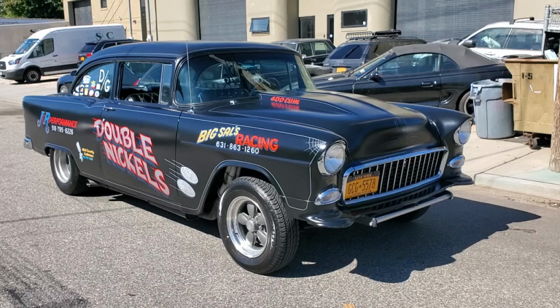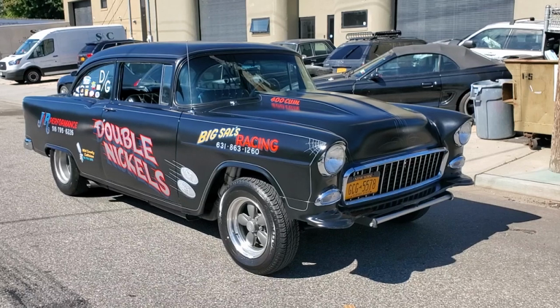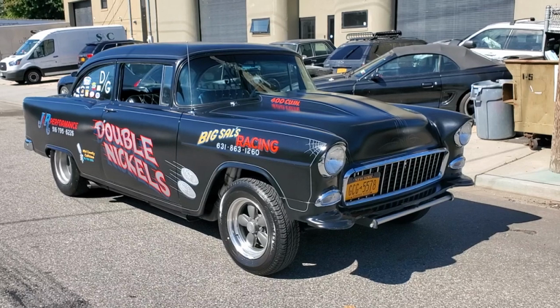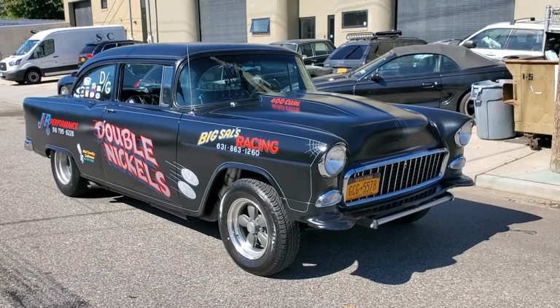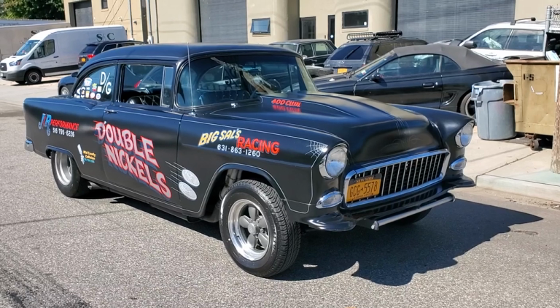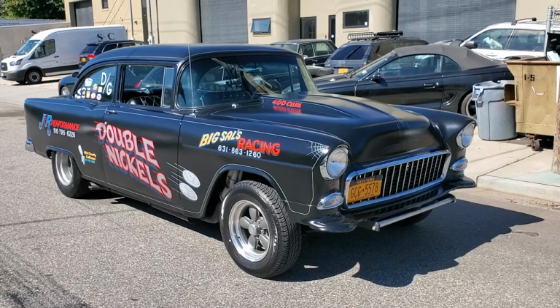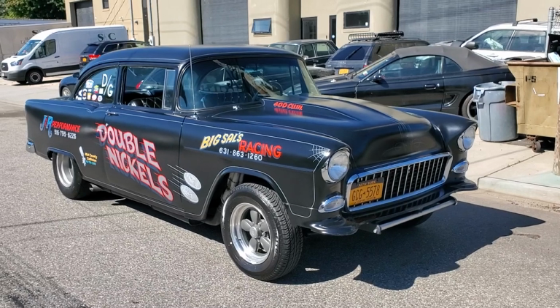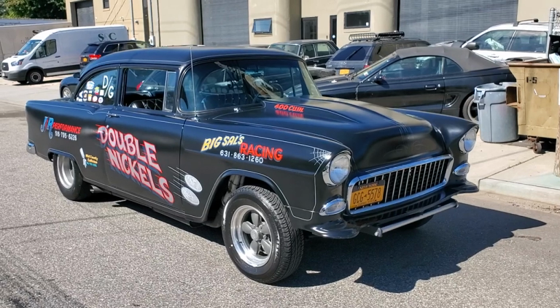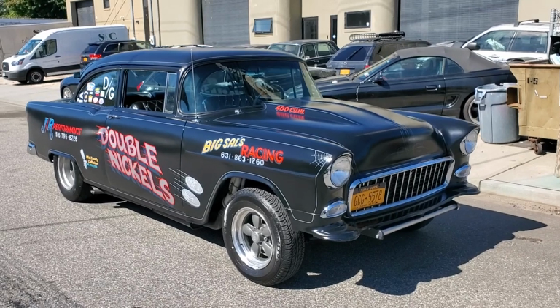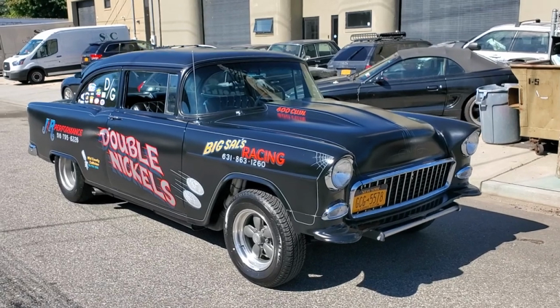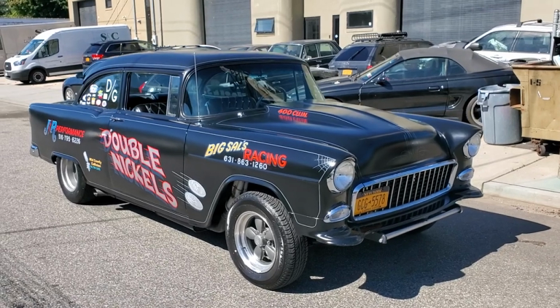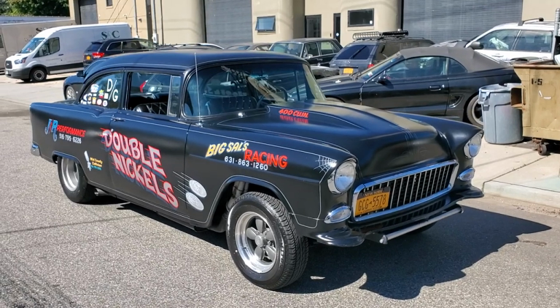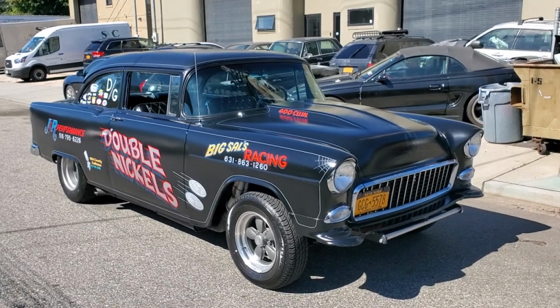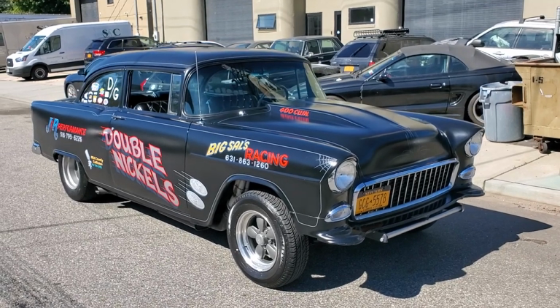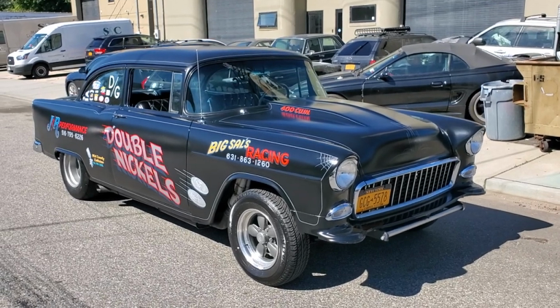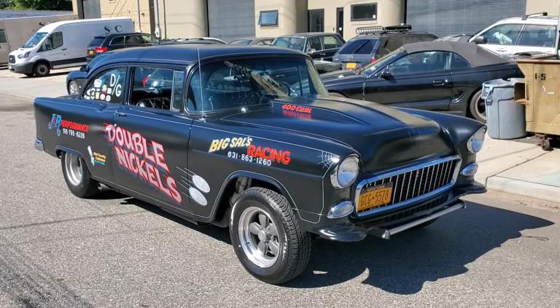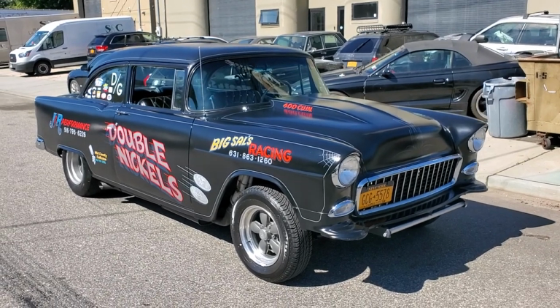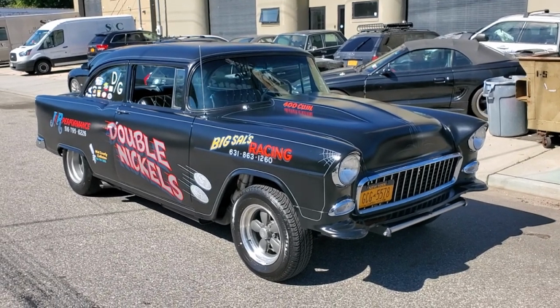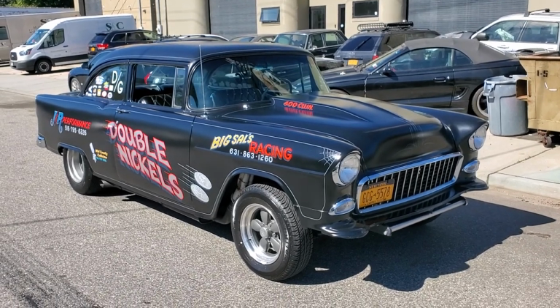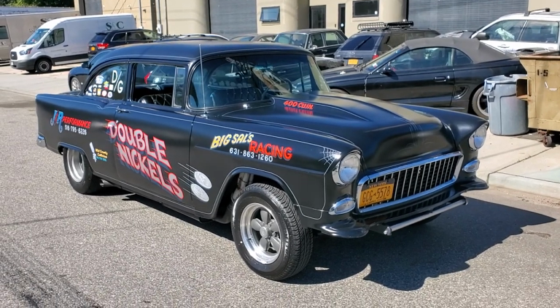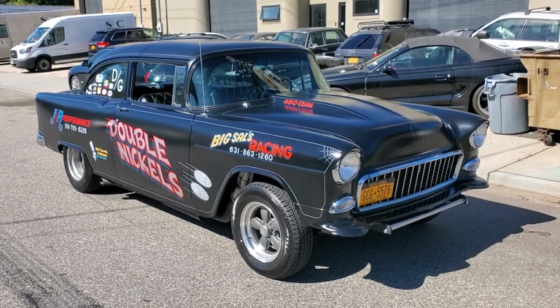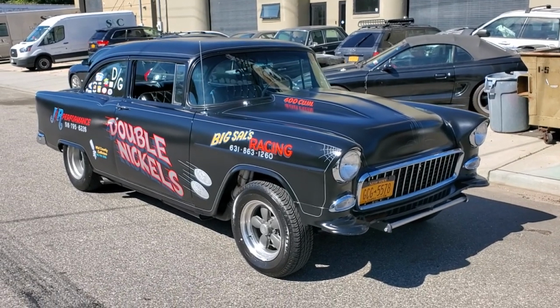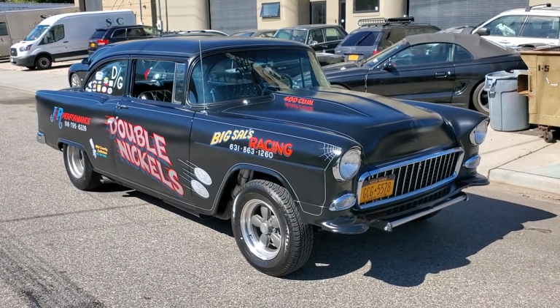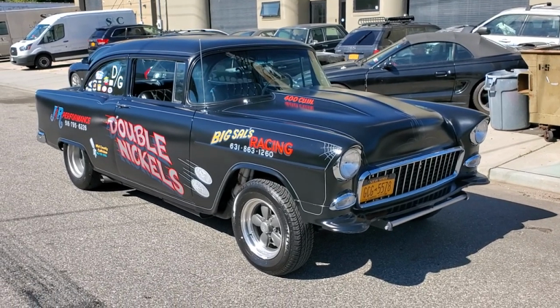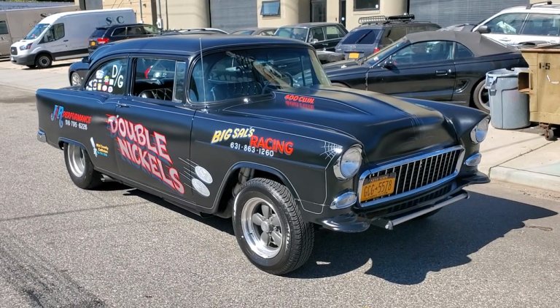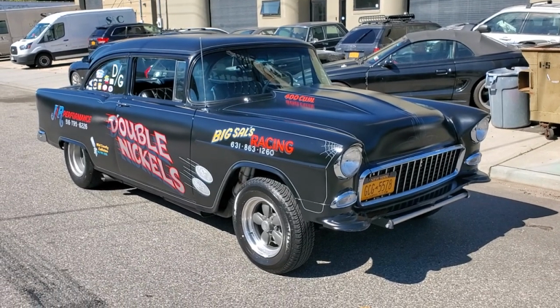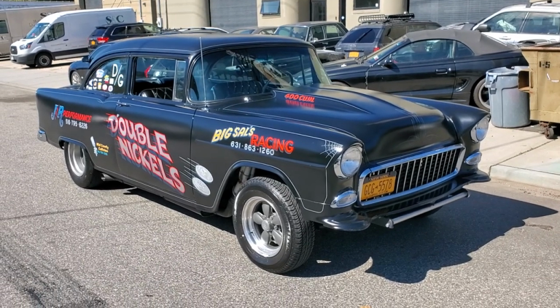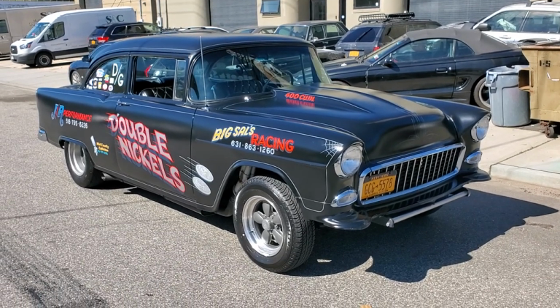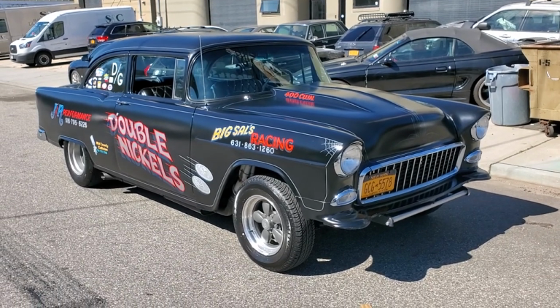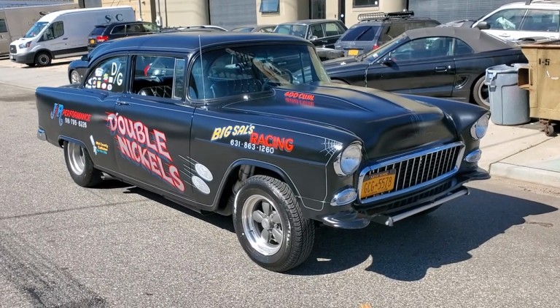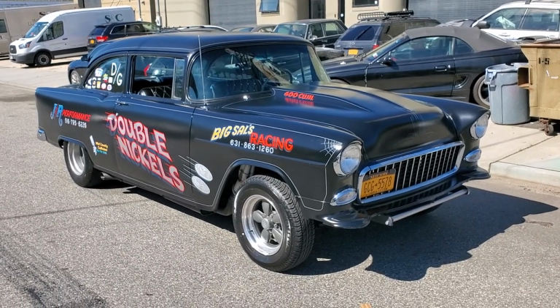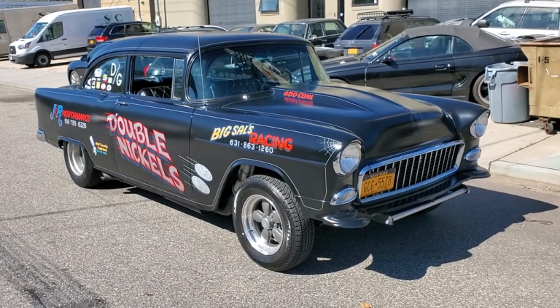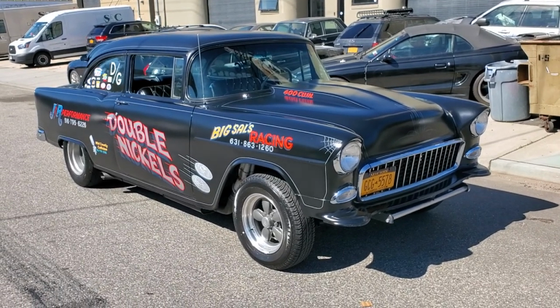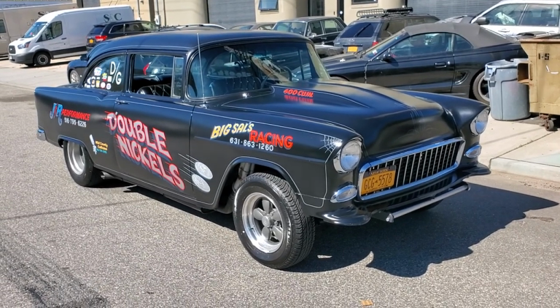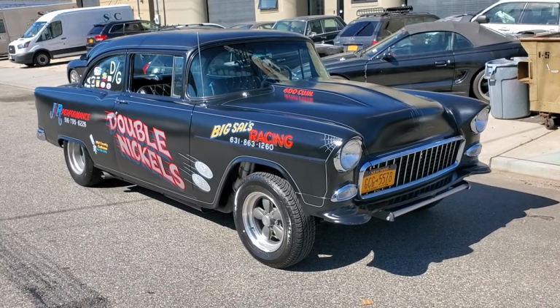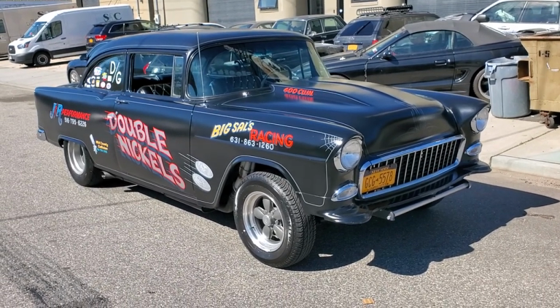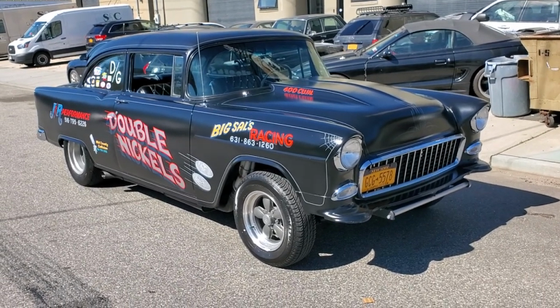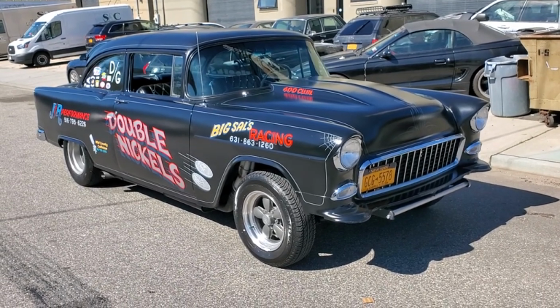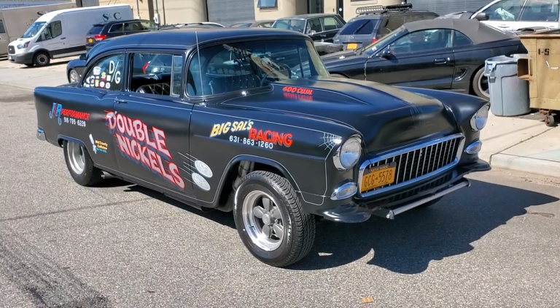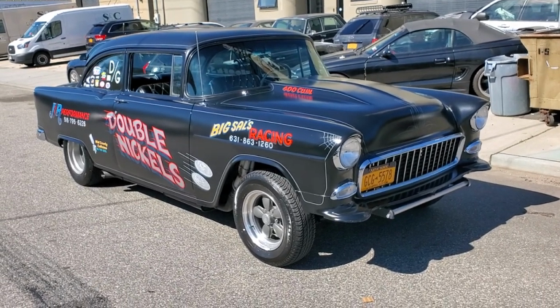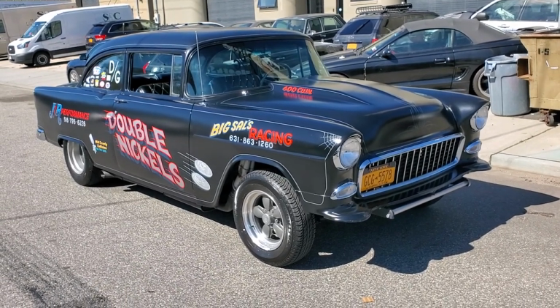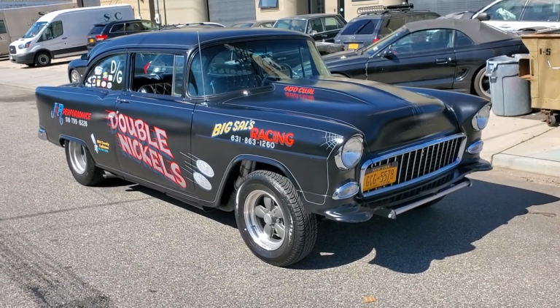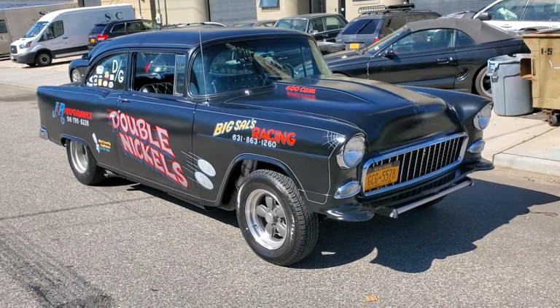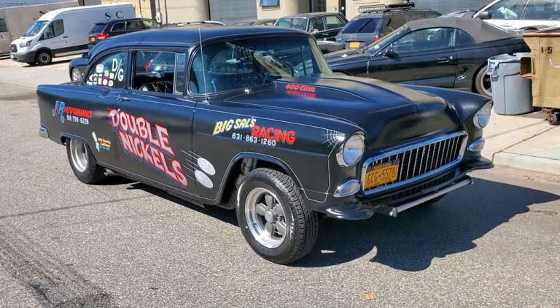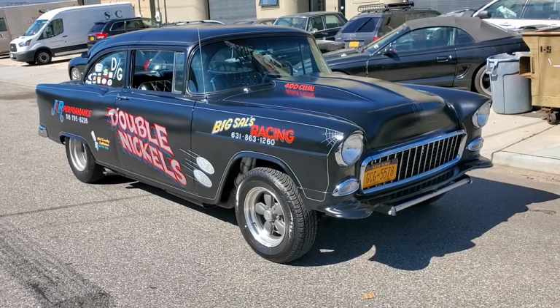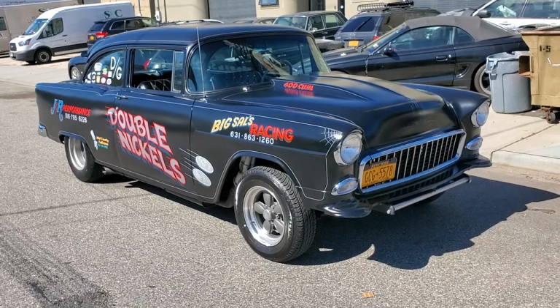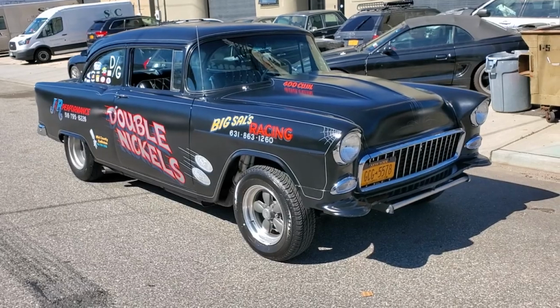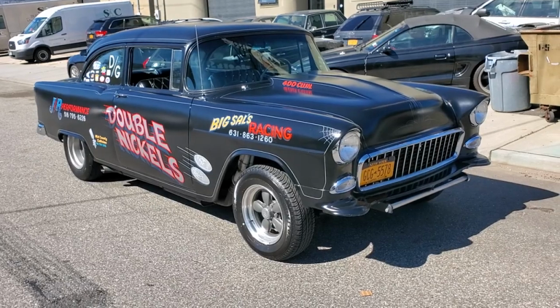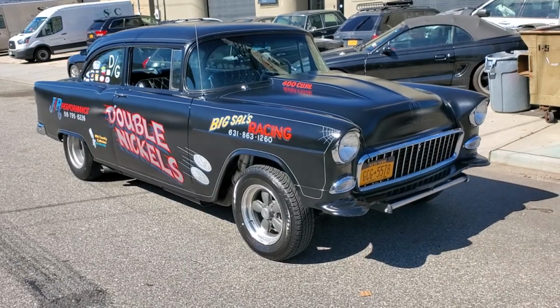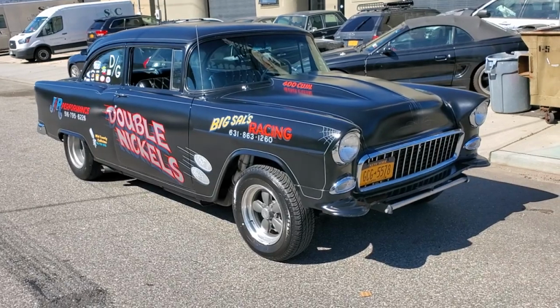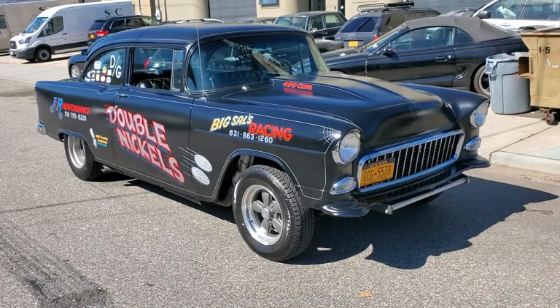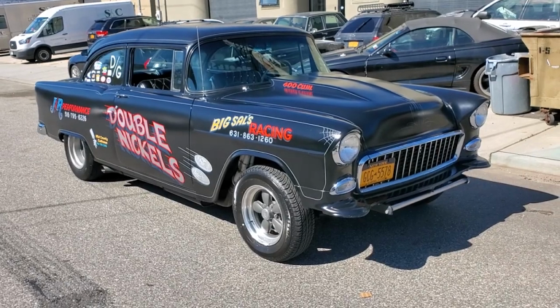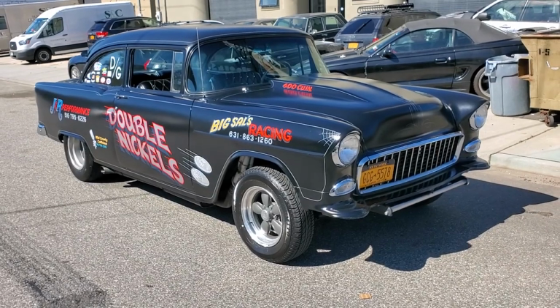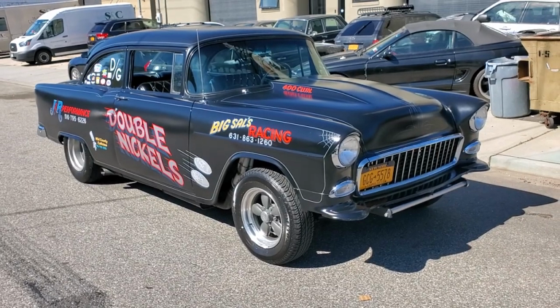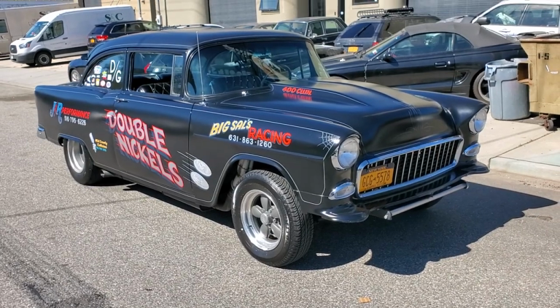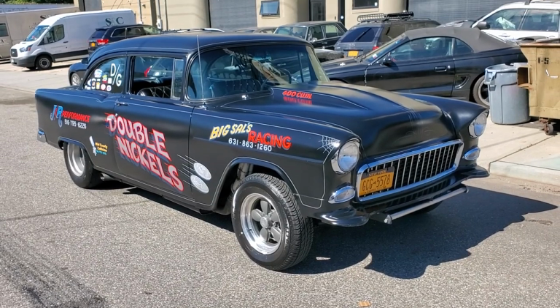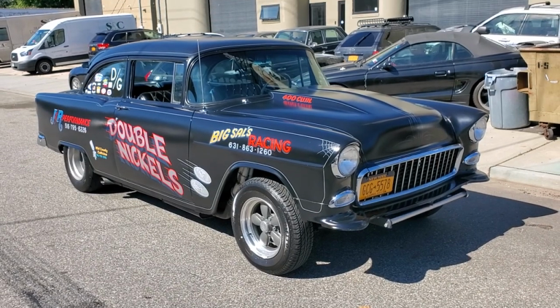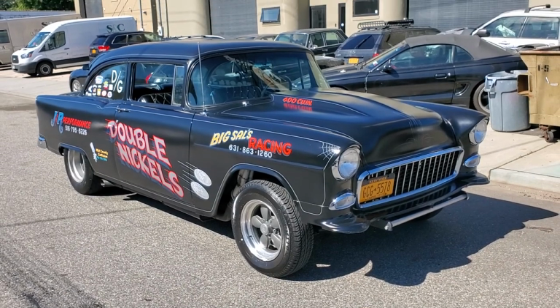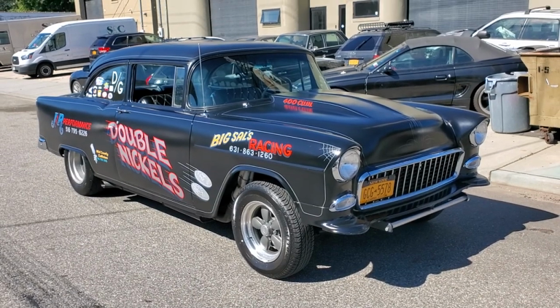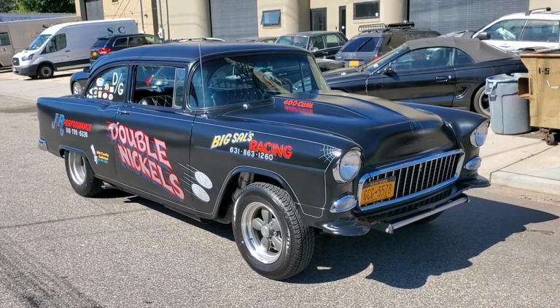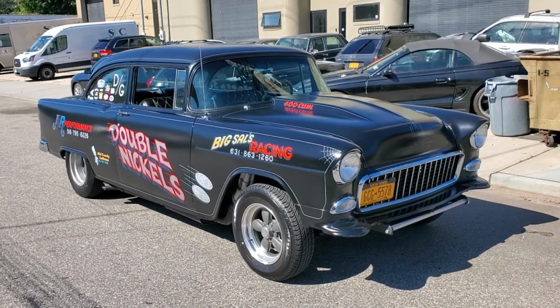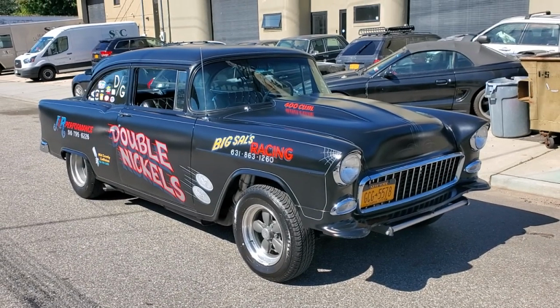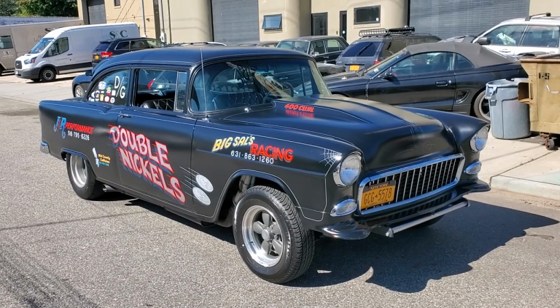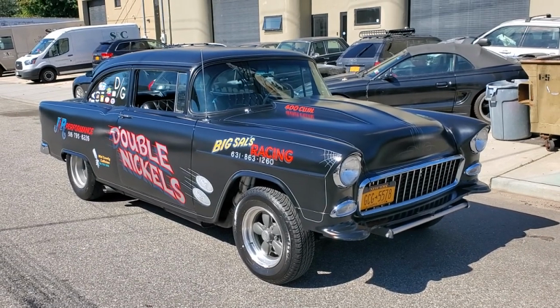Hey guys, thanks for joining us today. Mike here at WeBeAutos. Today we have a '55 set up like a gasser. It's a pretty fresh build. I've got the owner here and he's going to tell us a little bit about it.